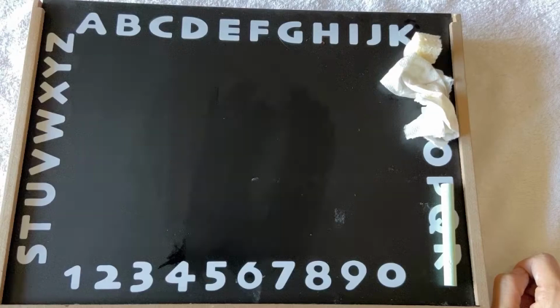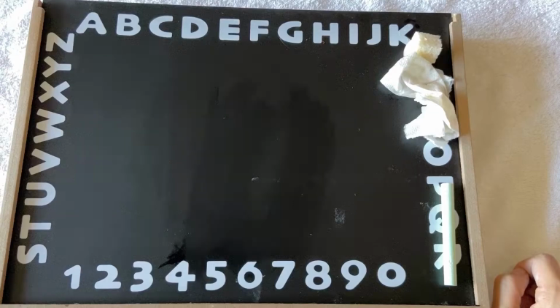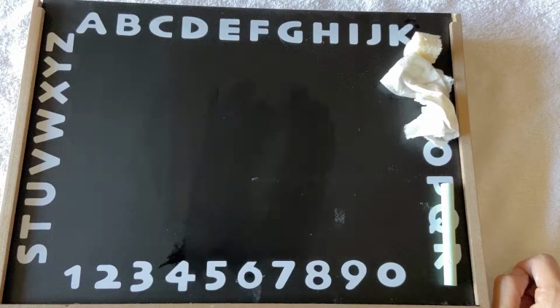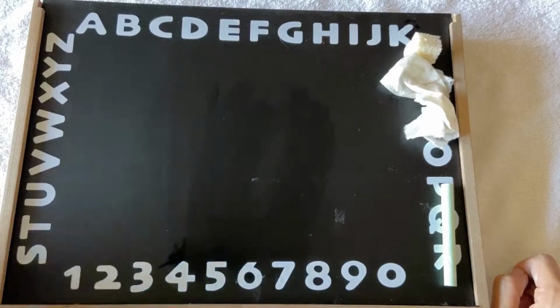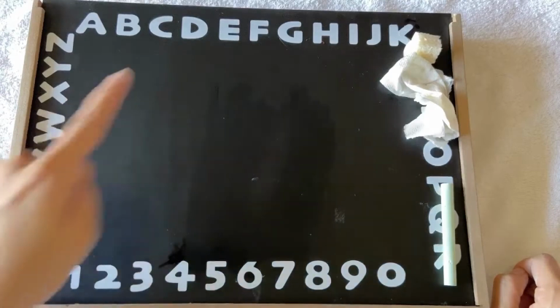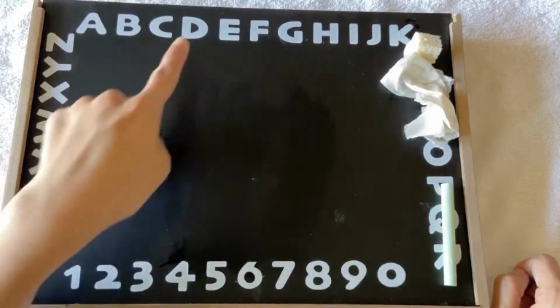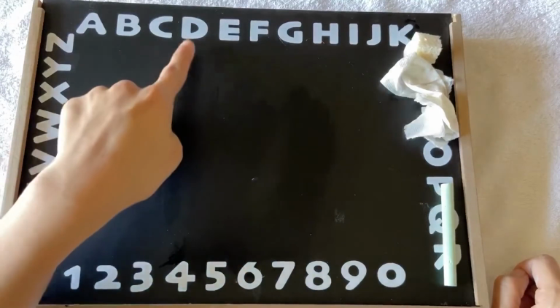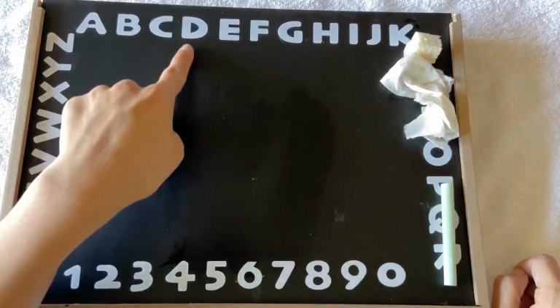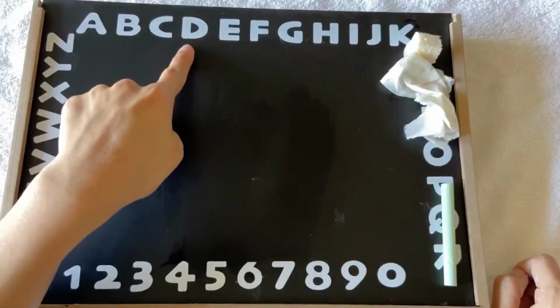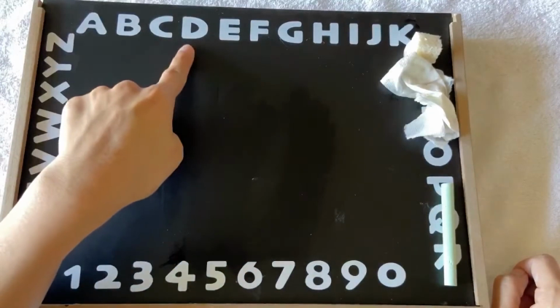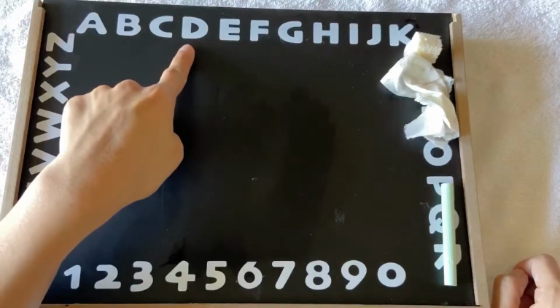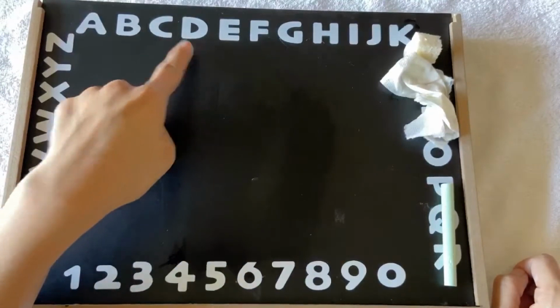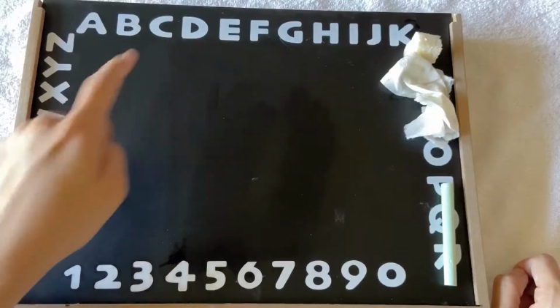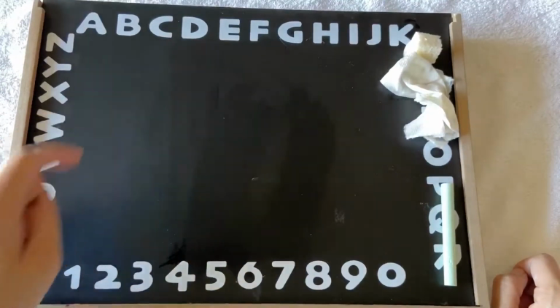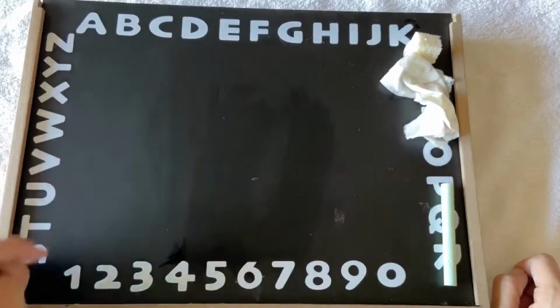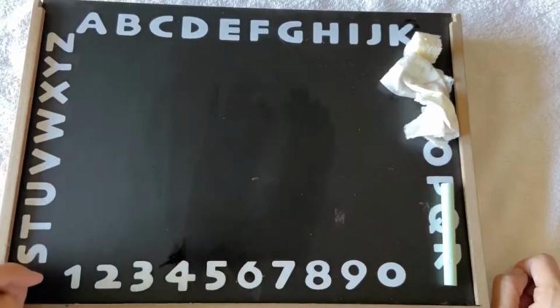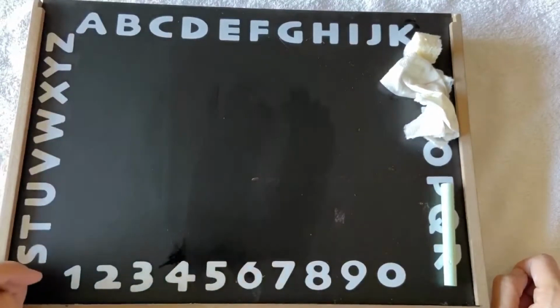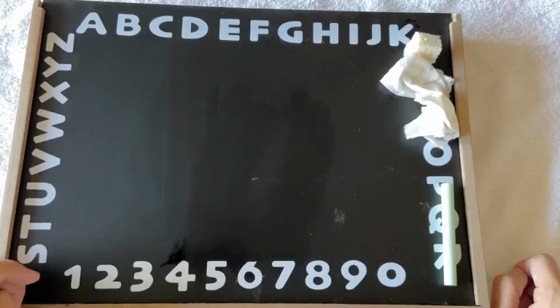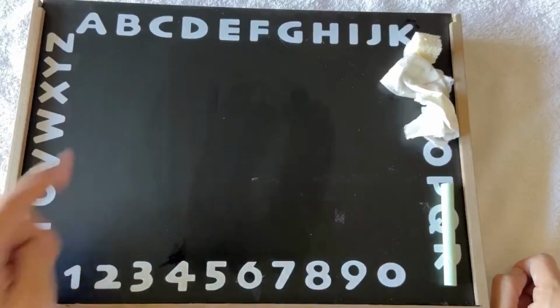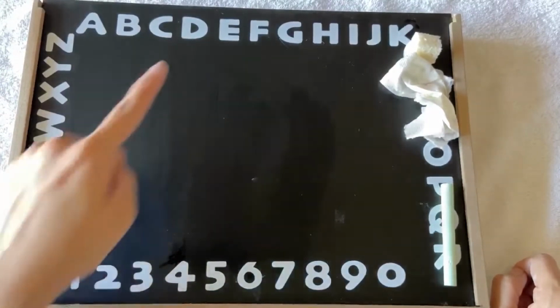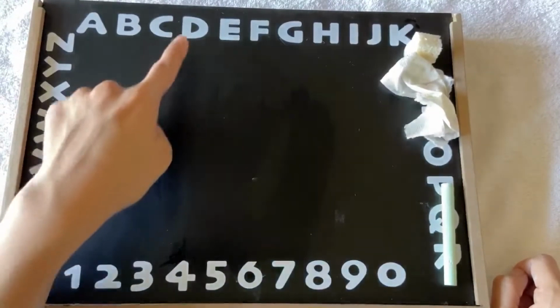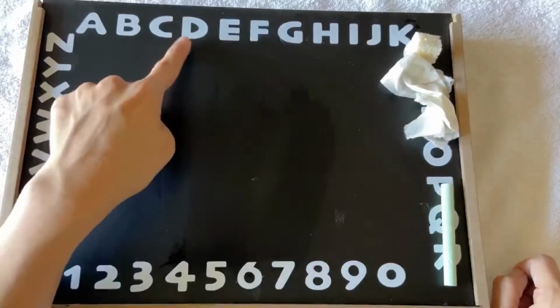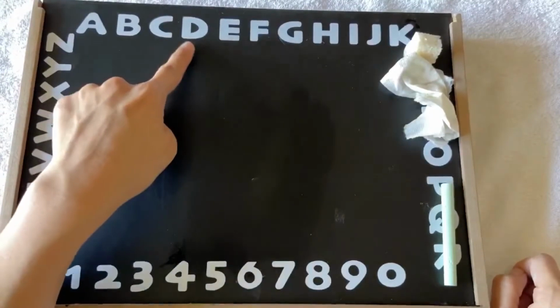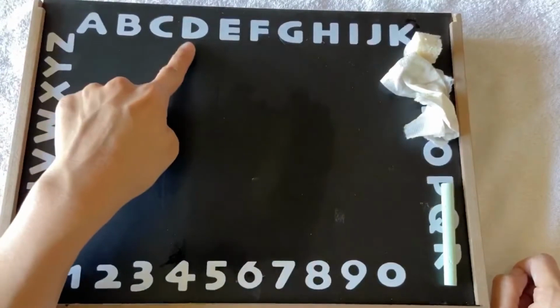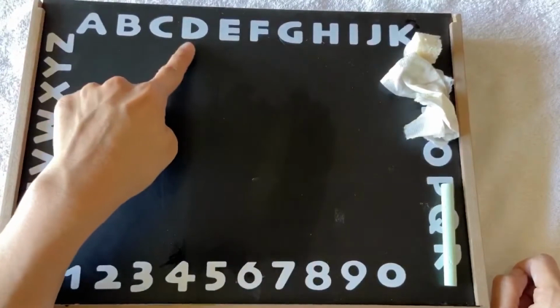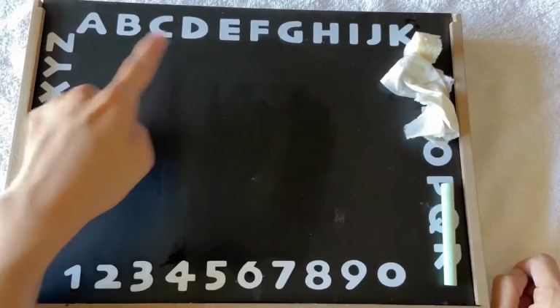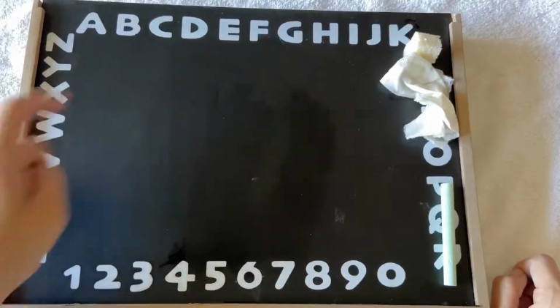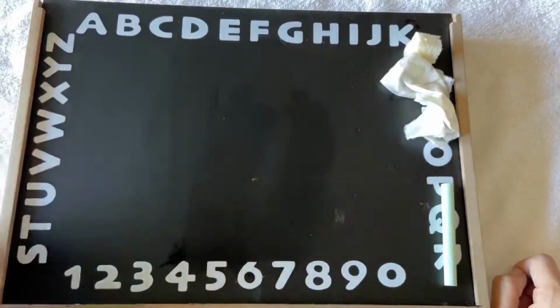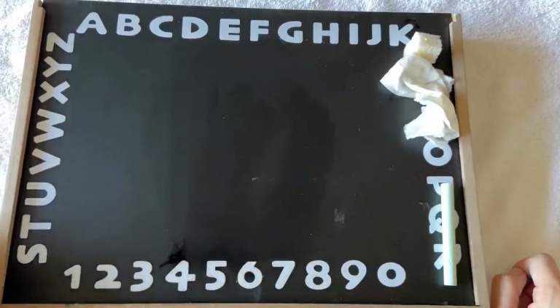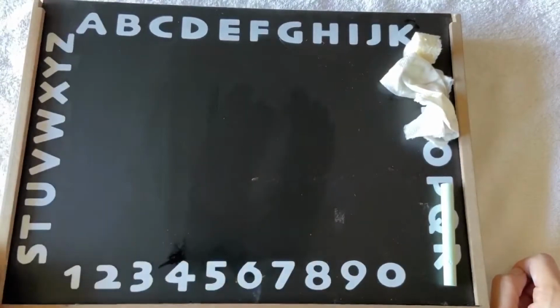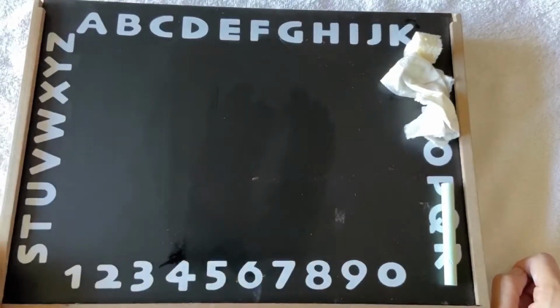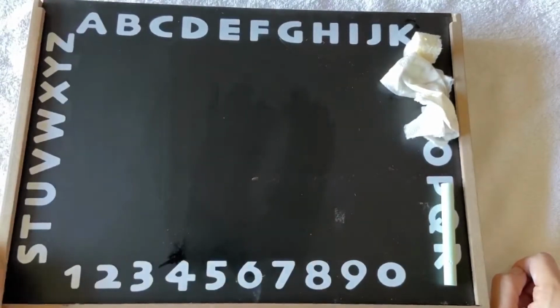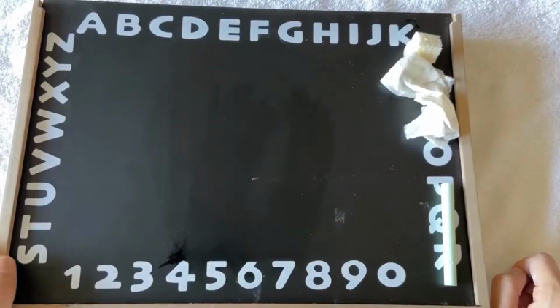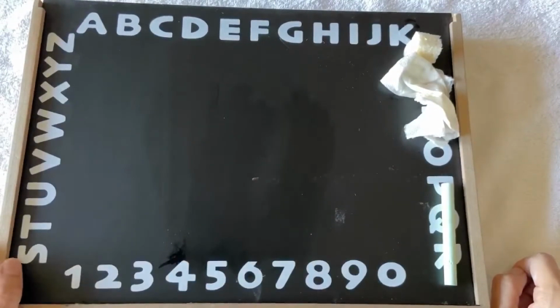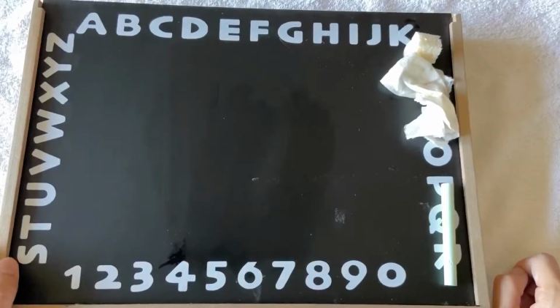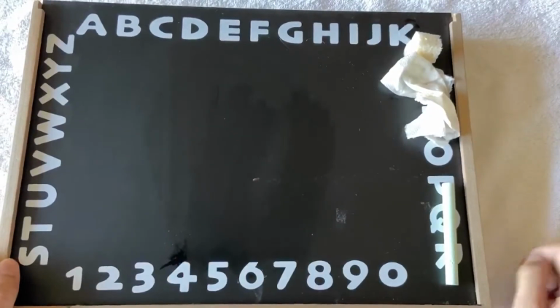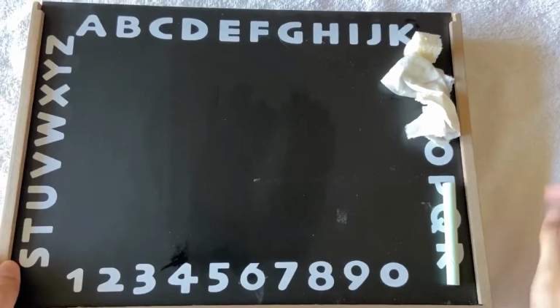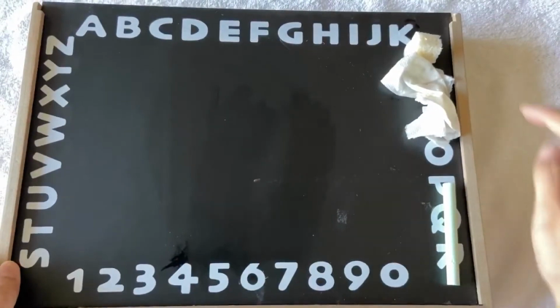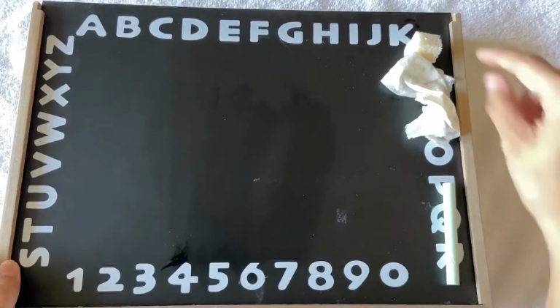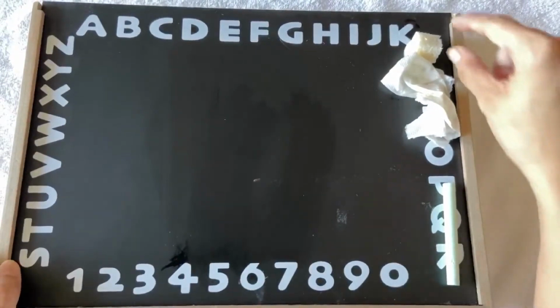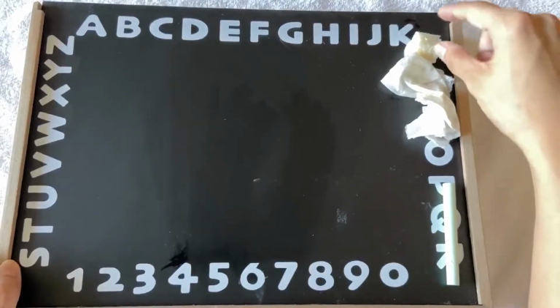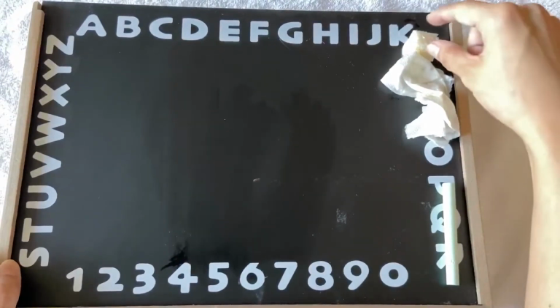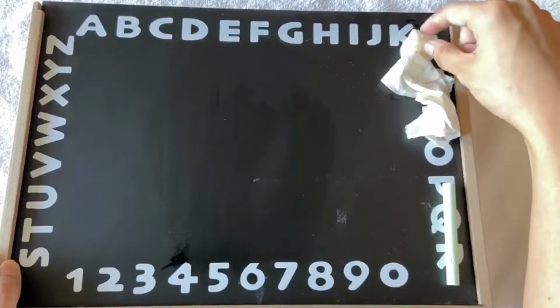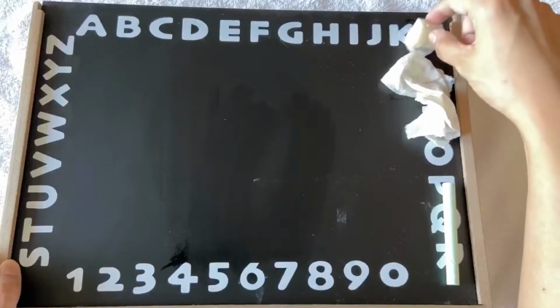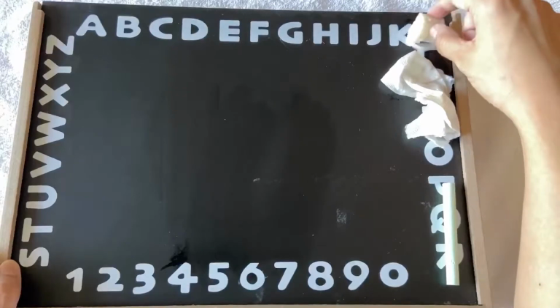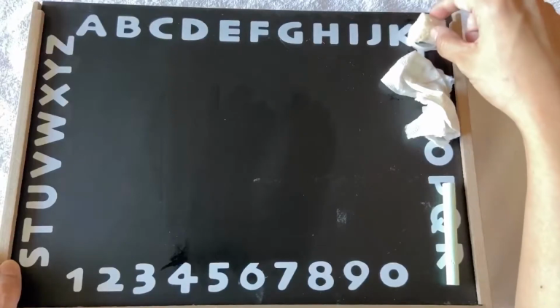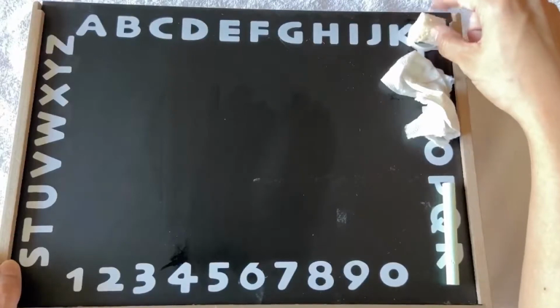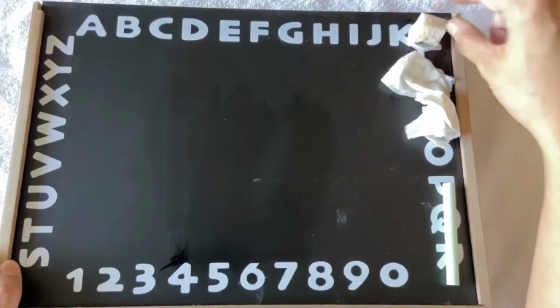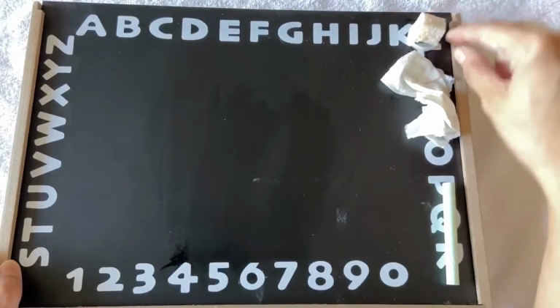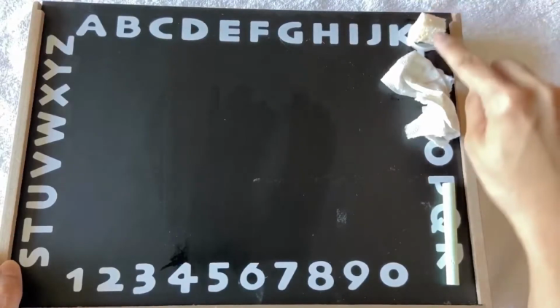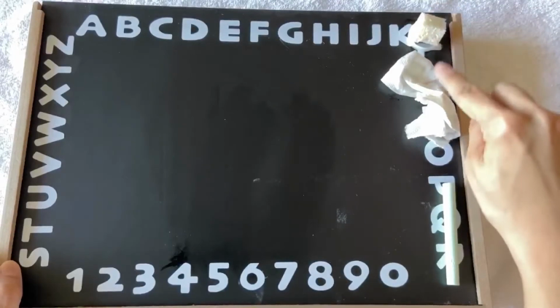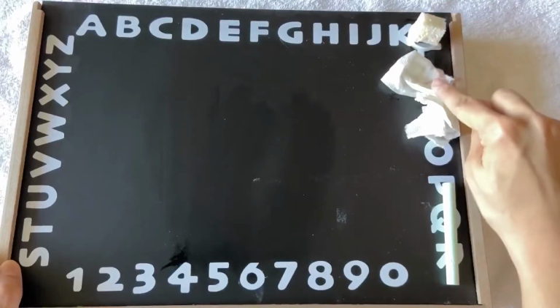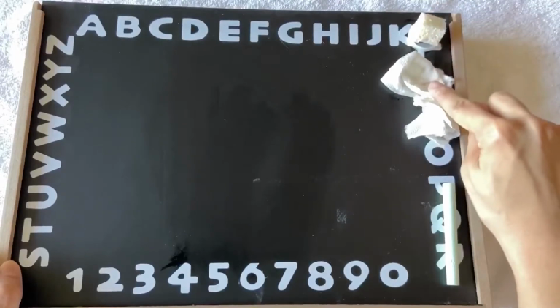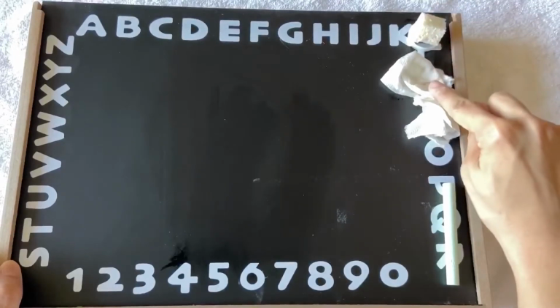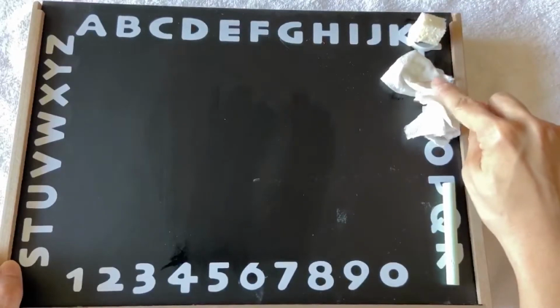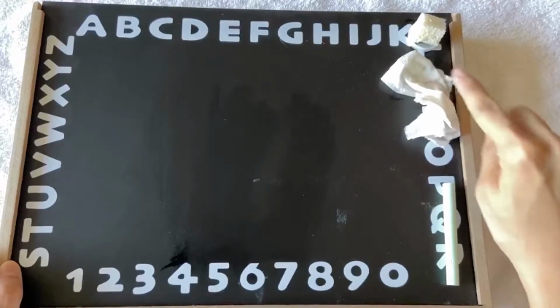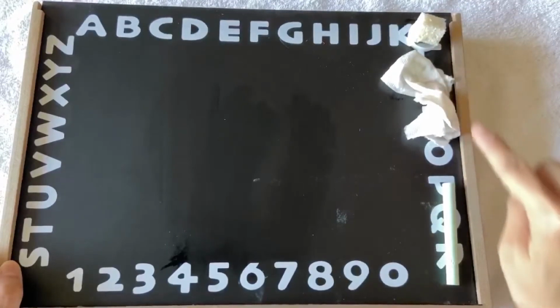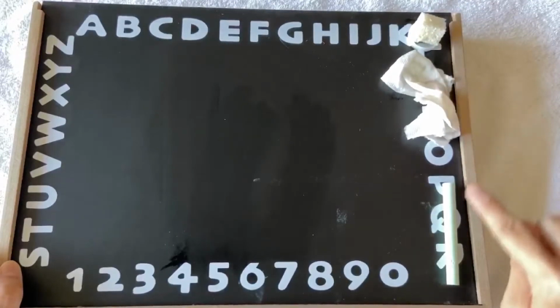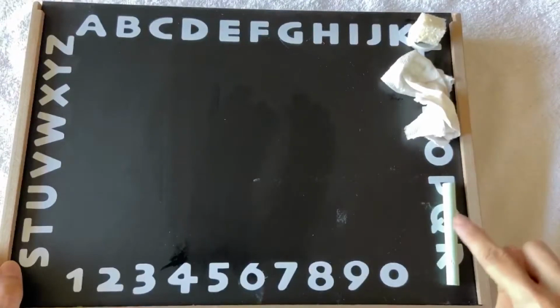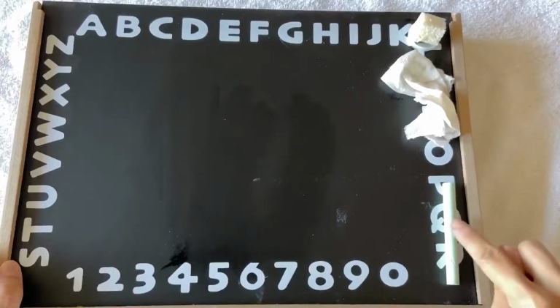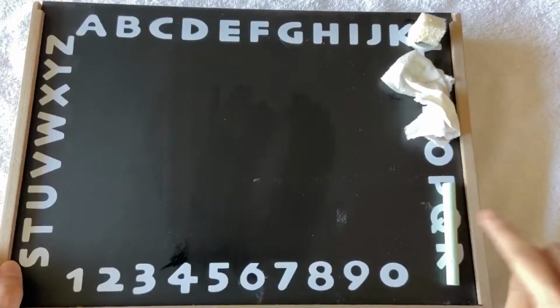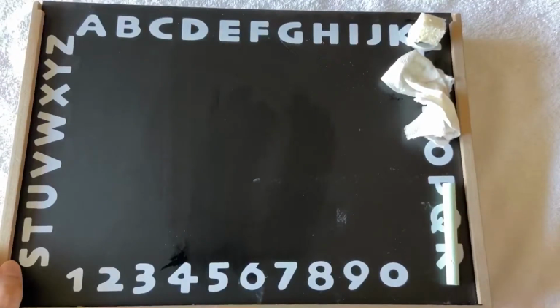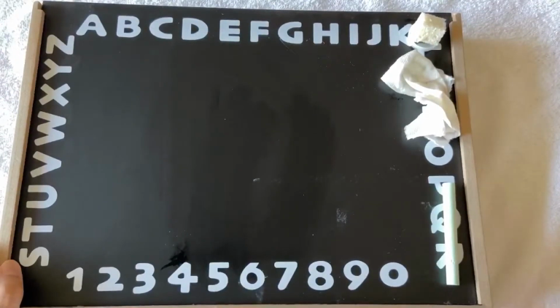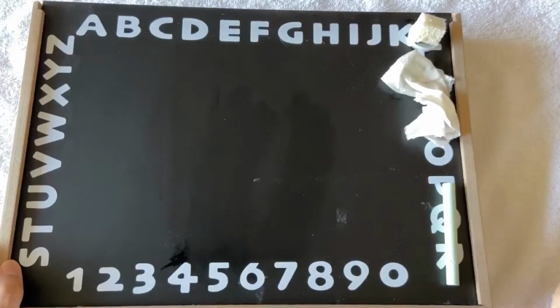The letter D. First we're going to wet it, then dry it, then try it.